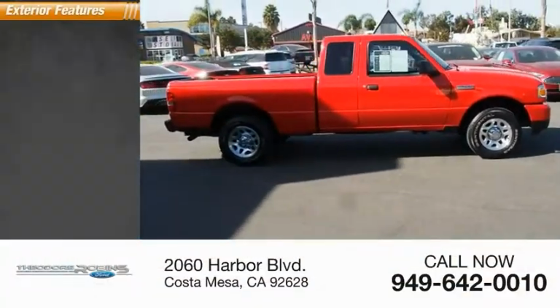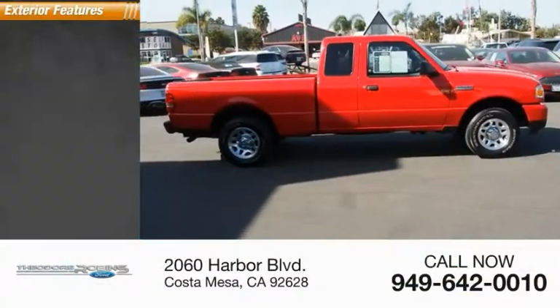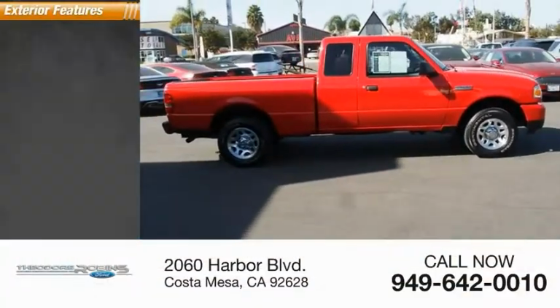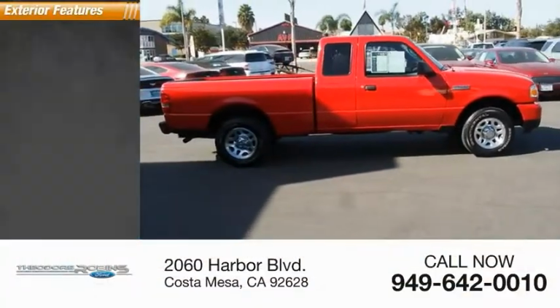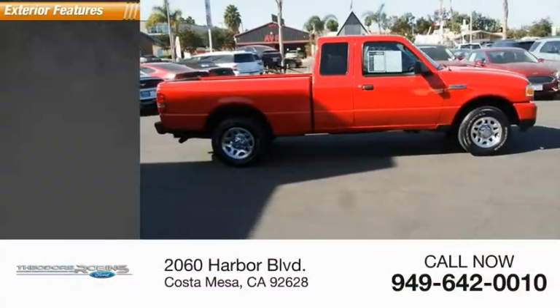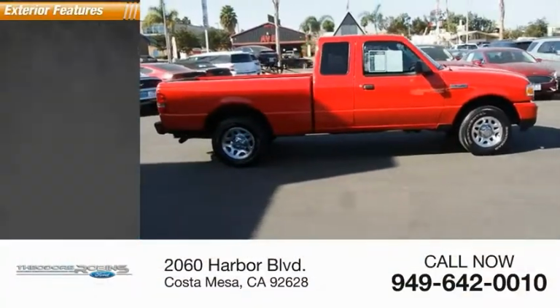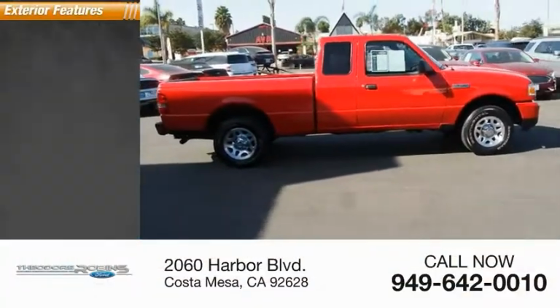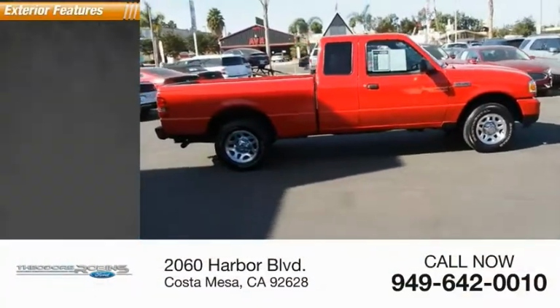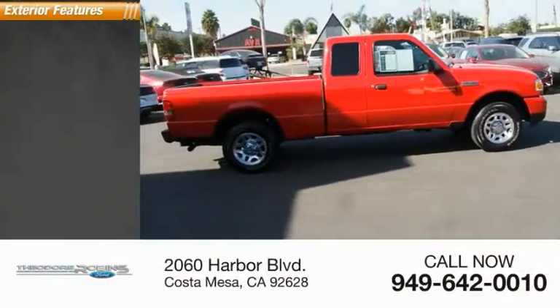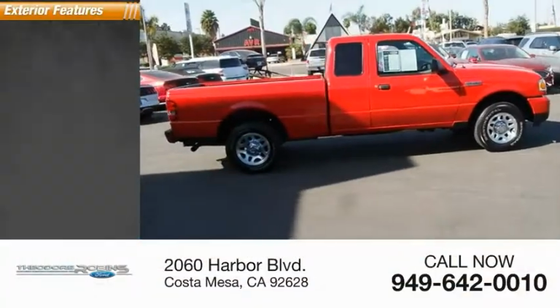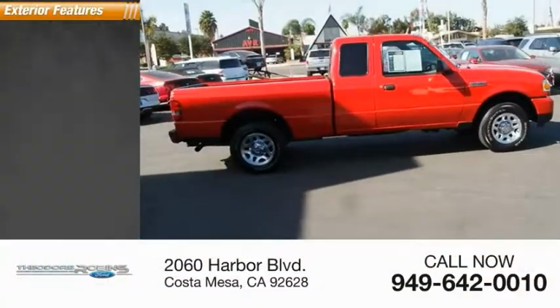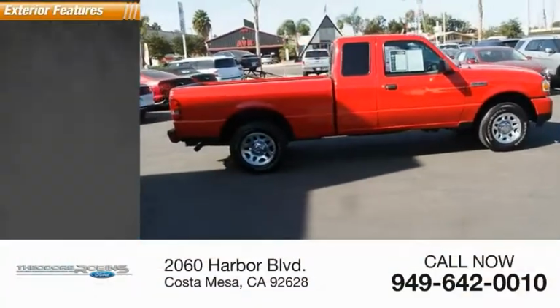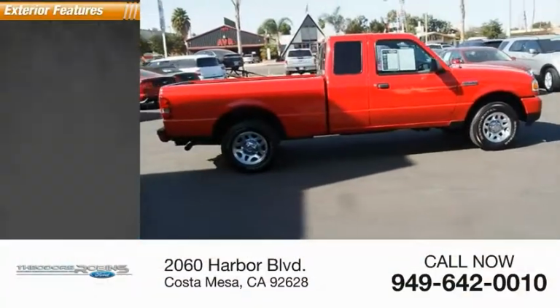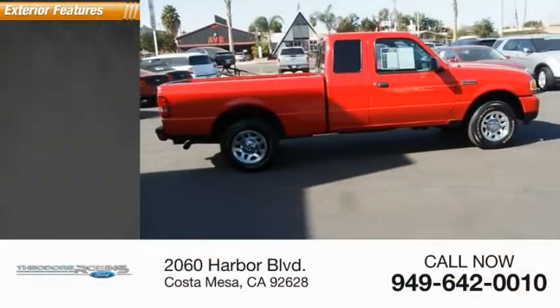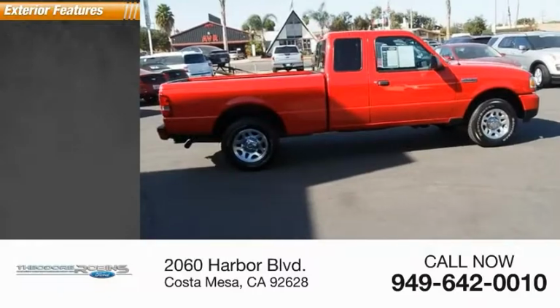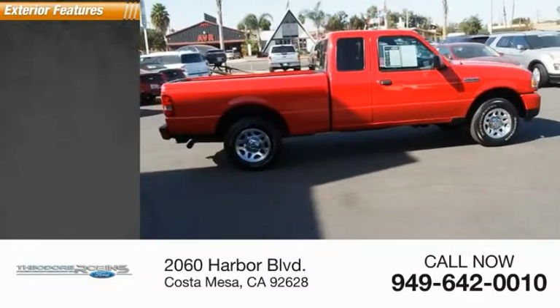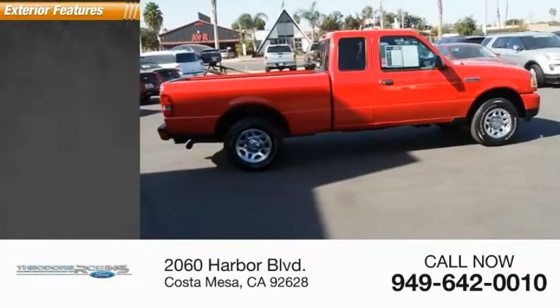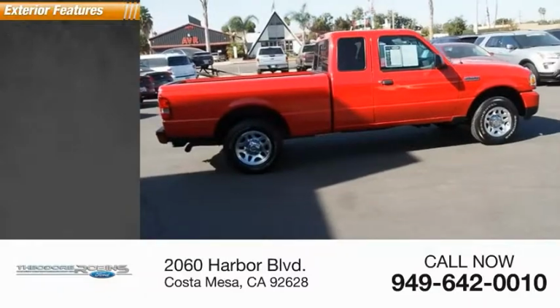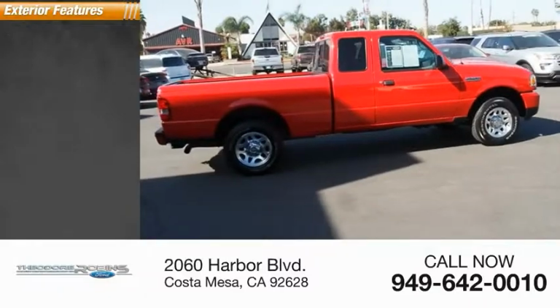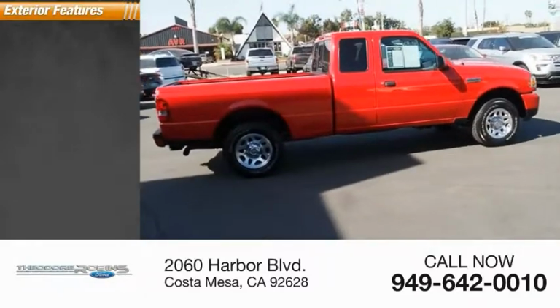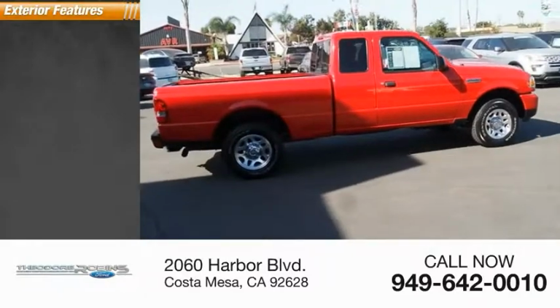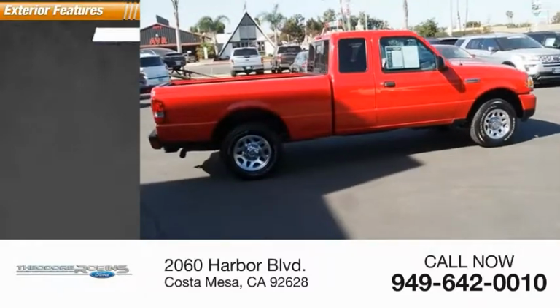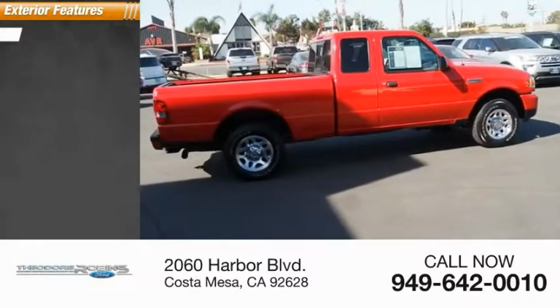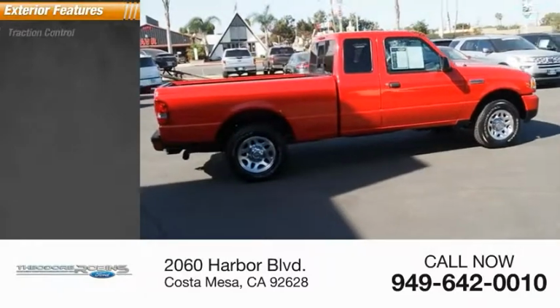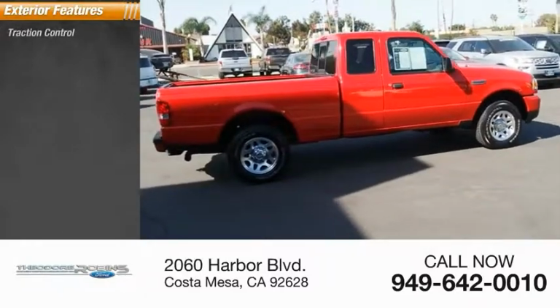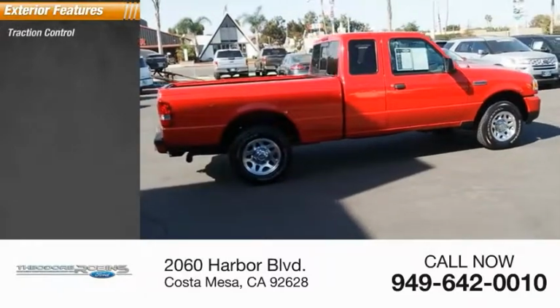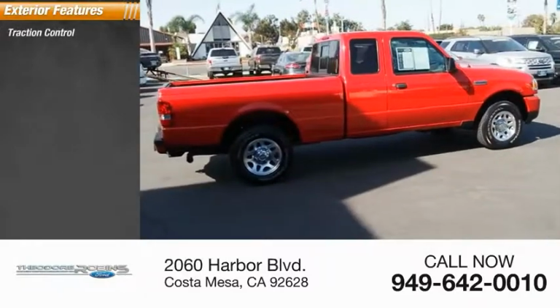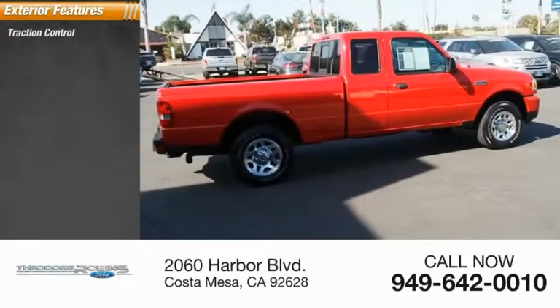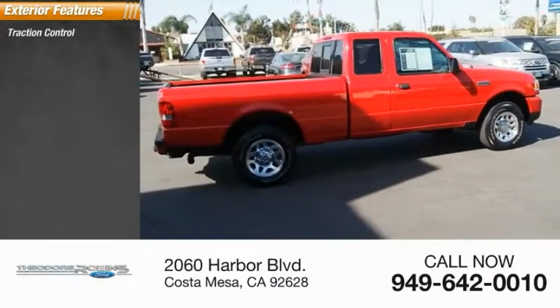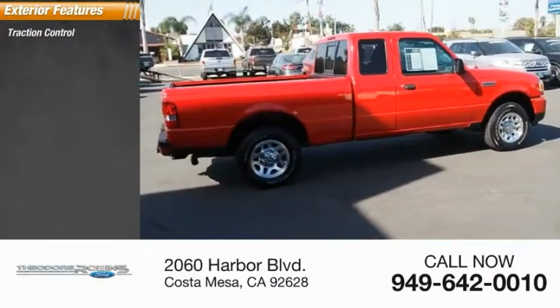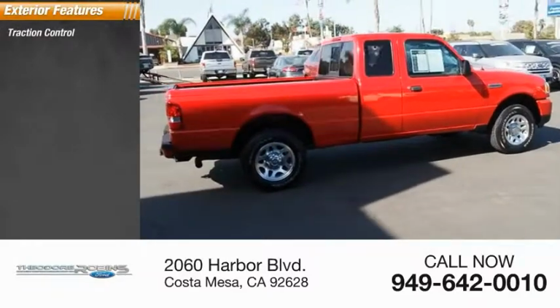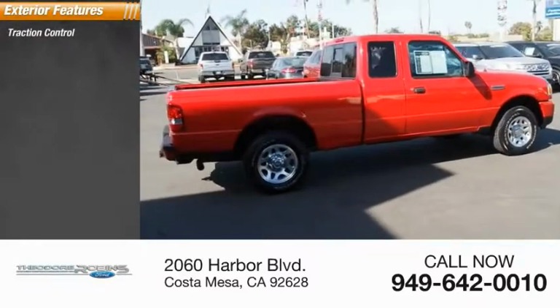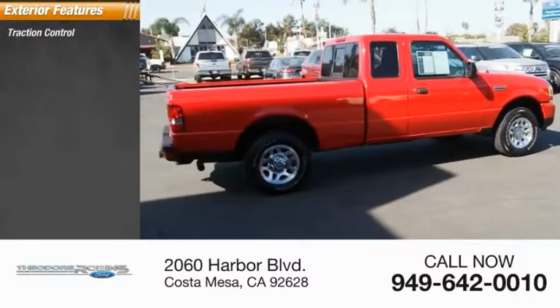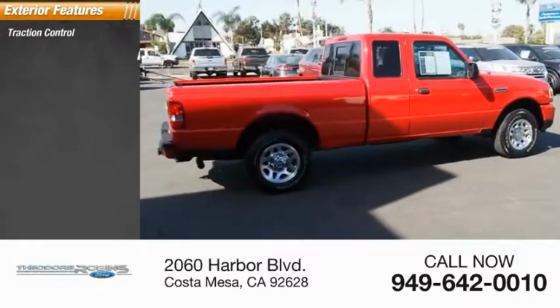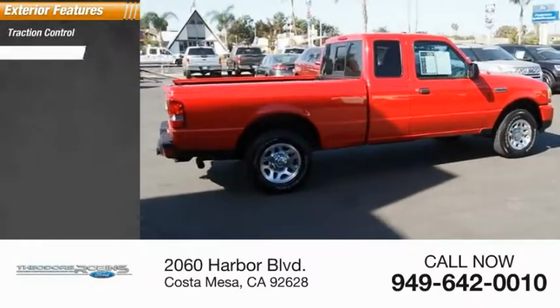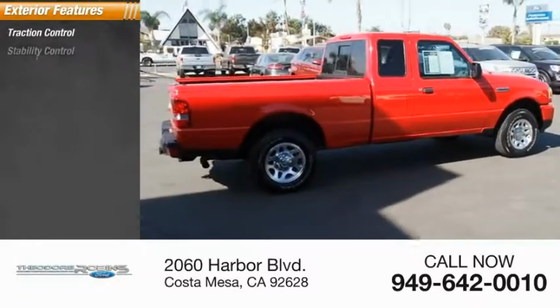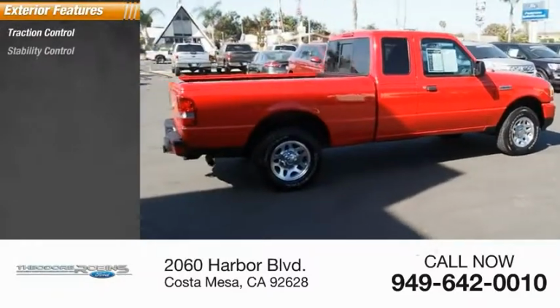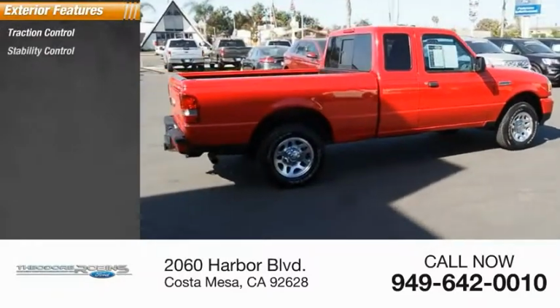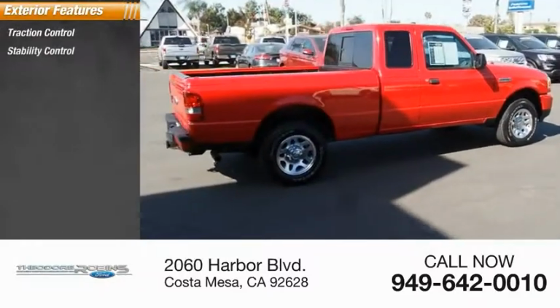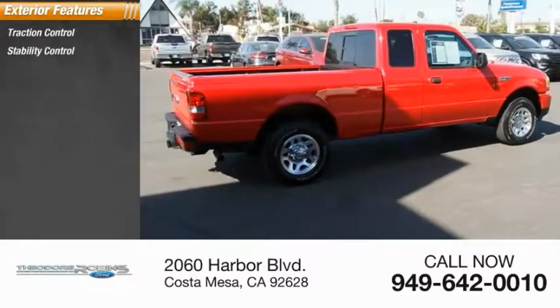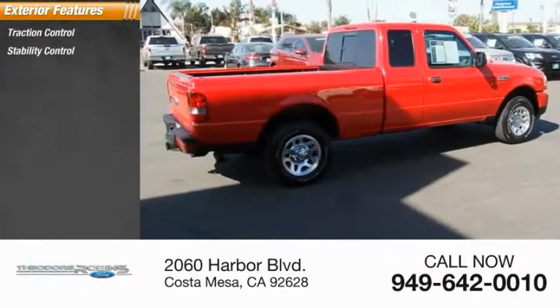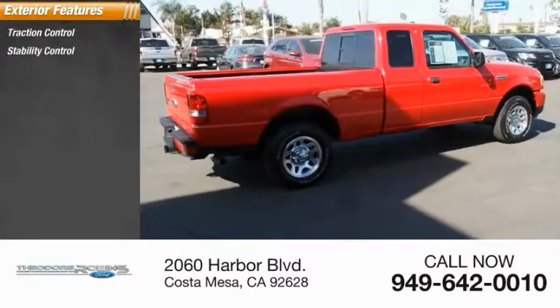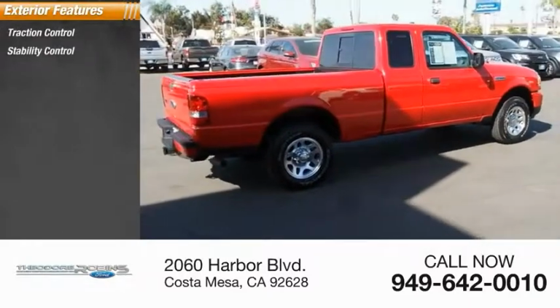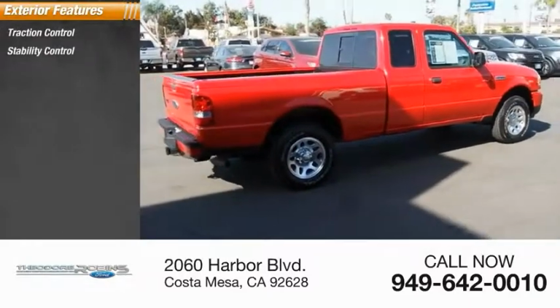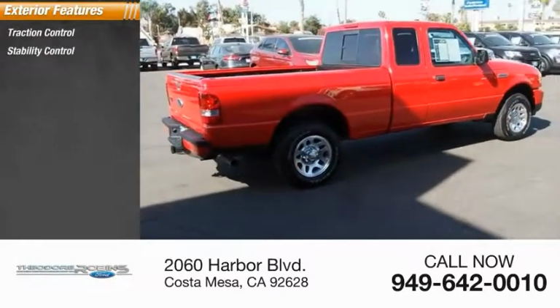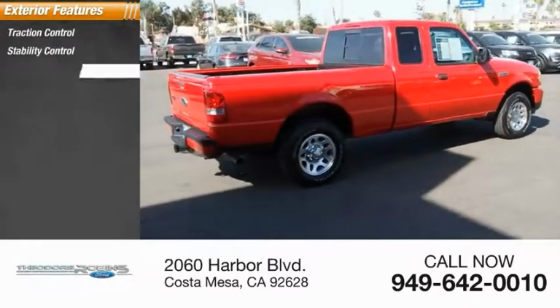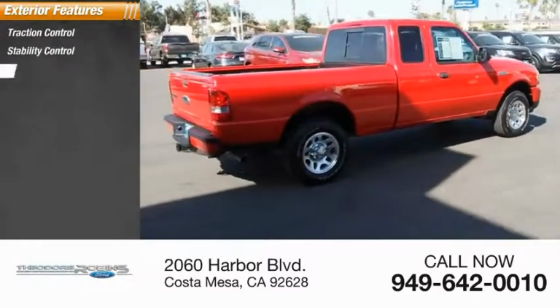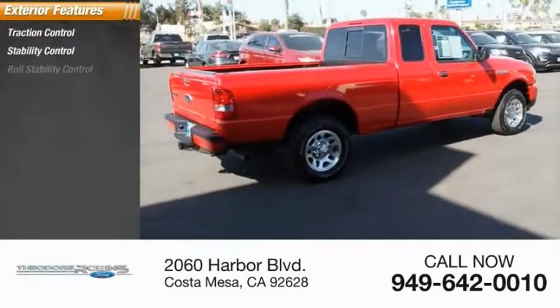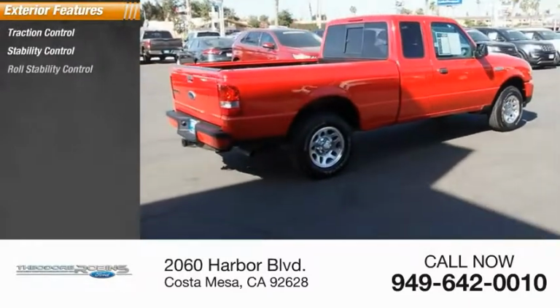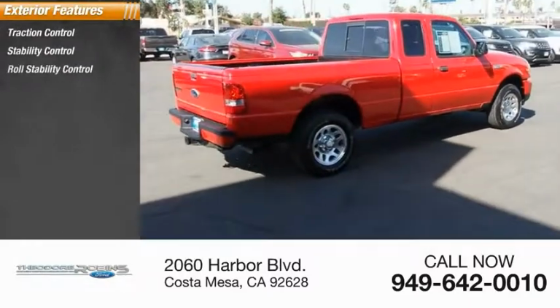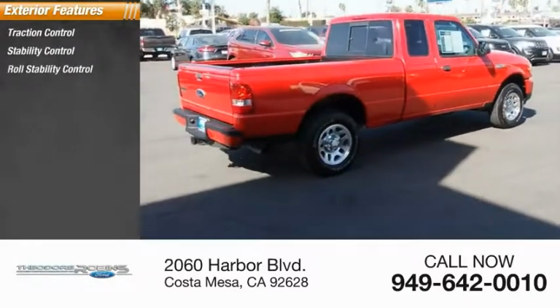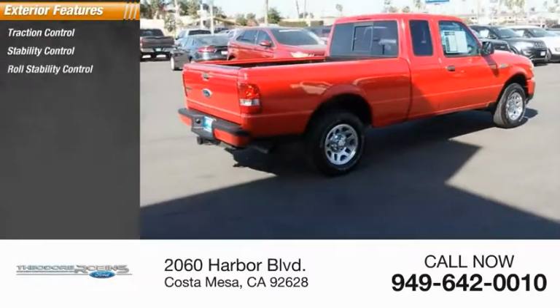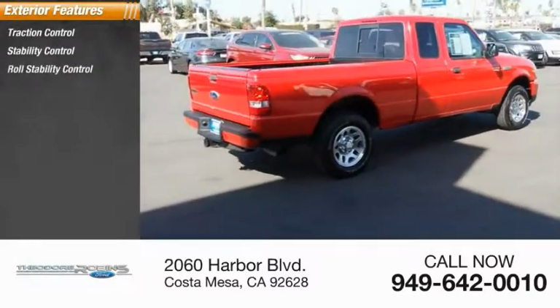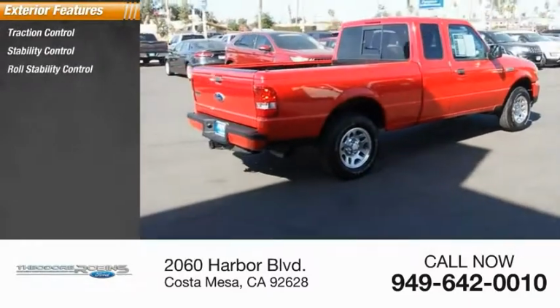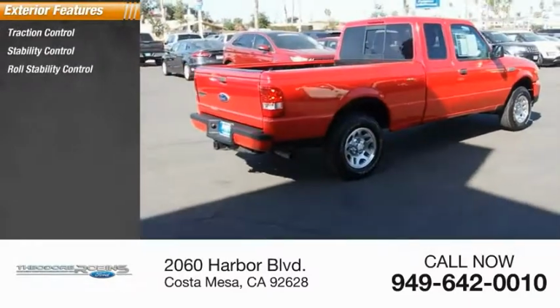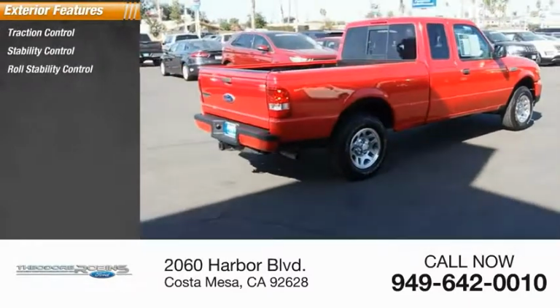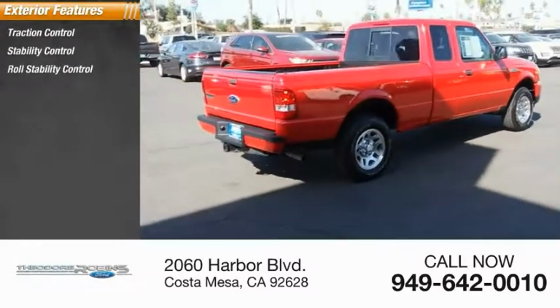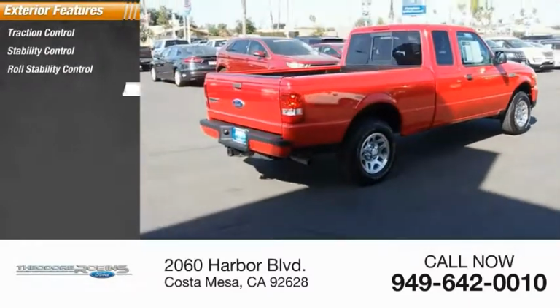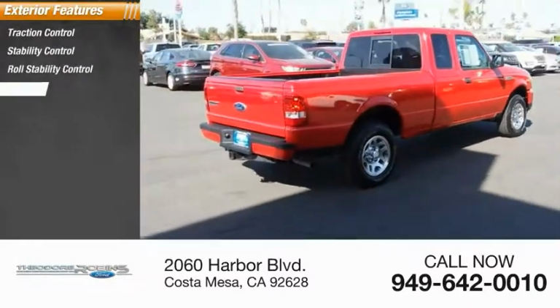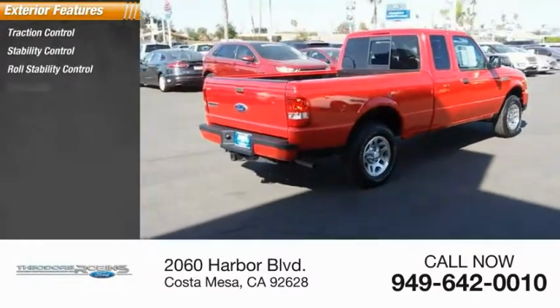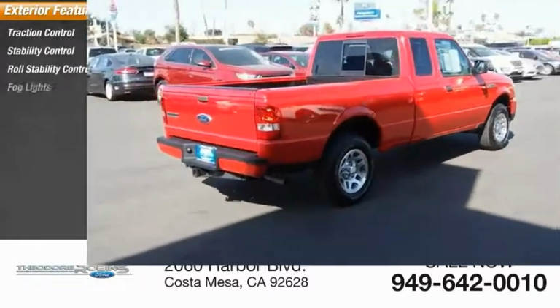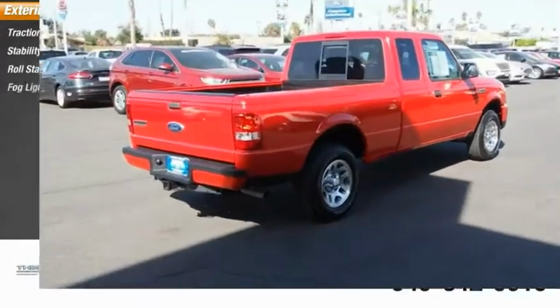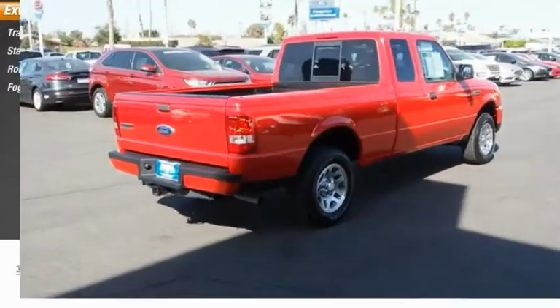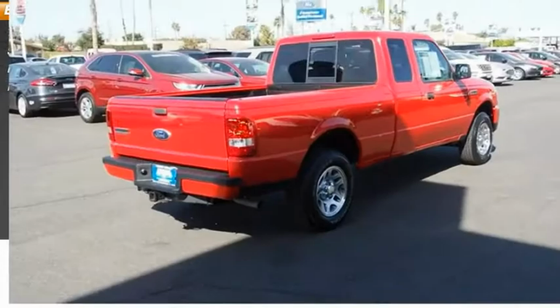Here are some of this vehicle's great options: traction control, stability control, roll stability control, and fog lights.